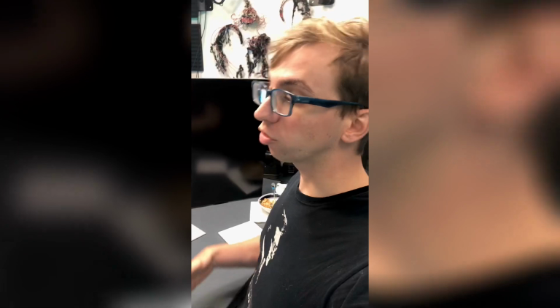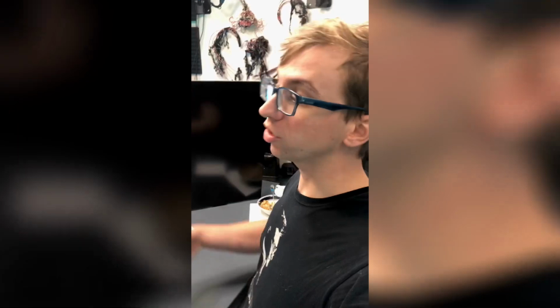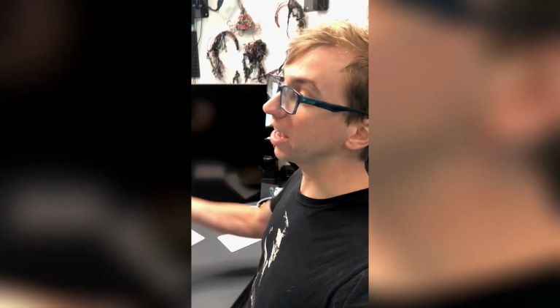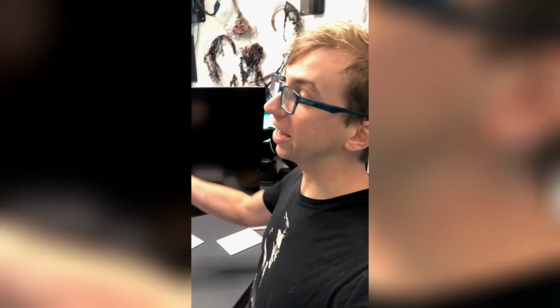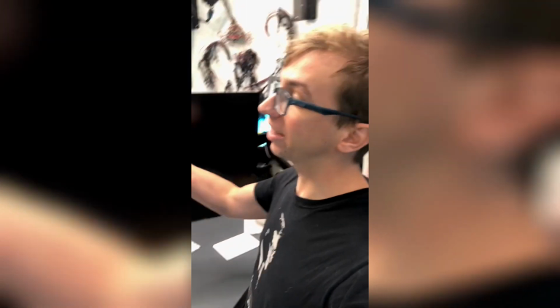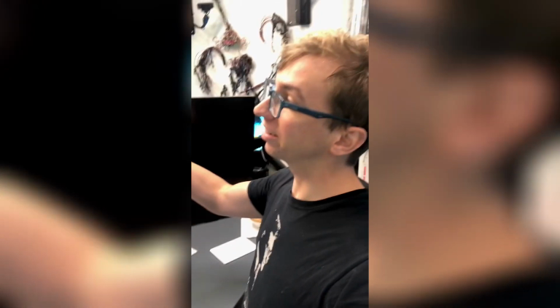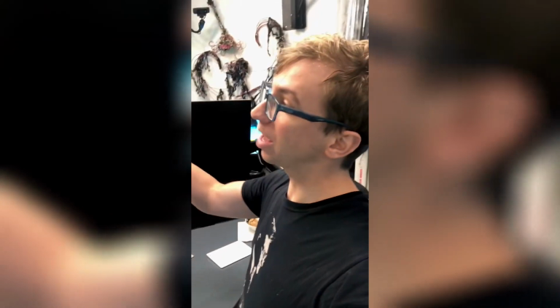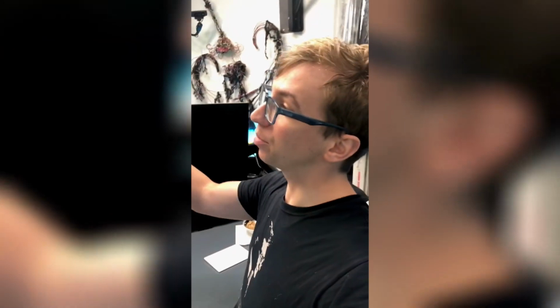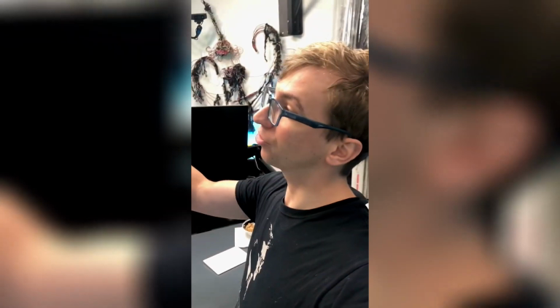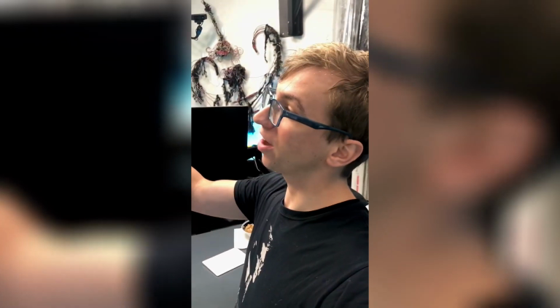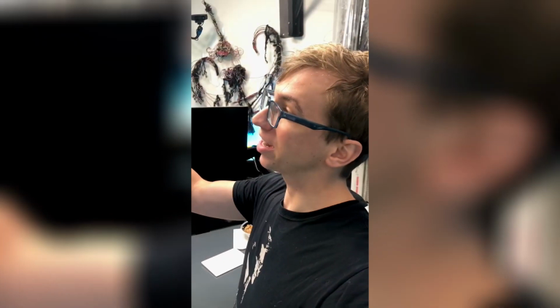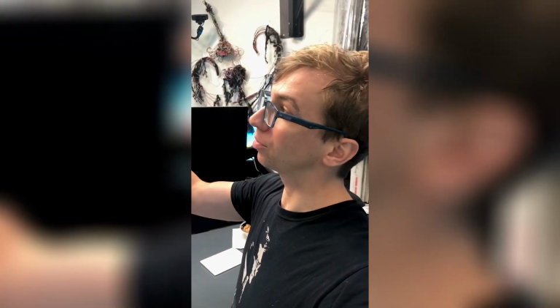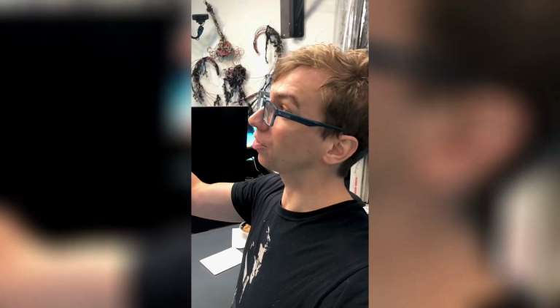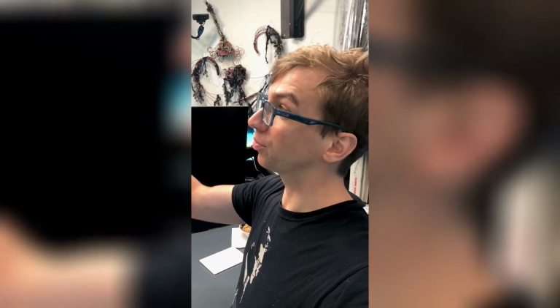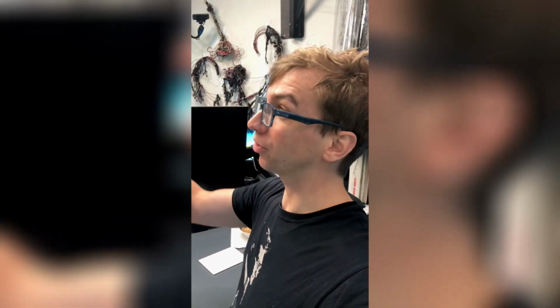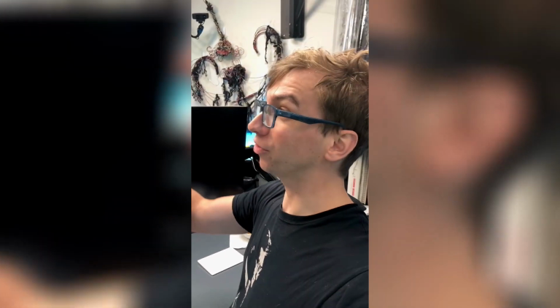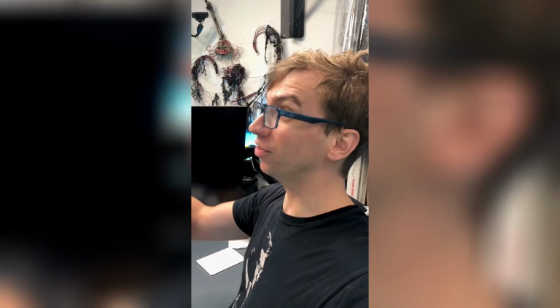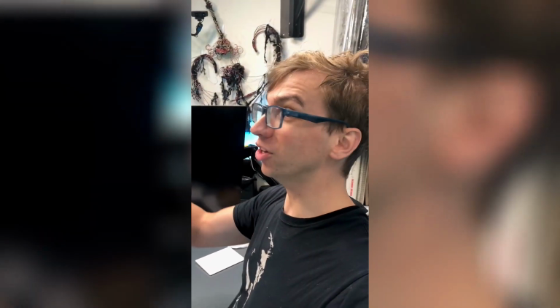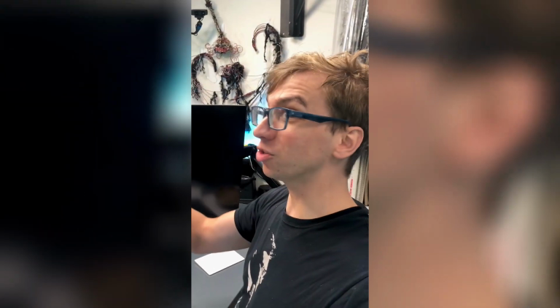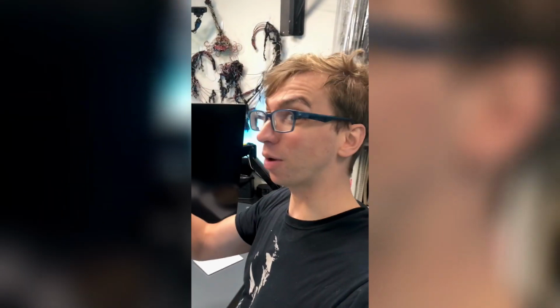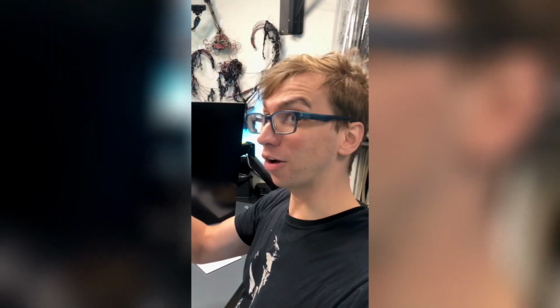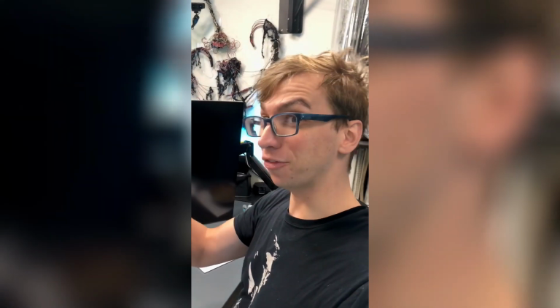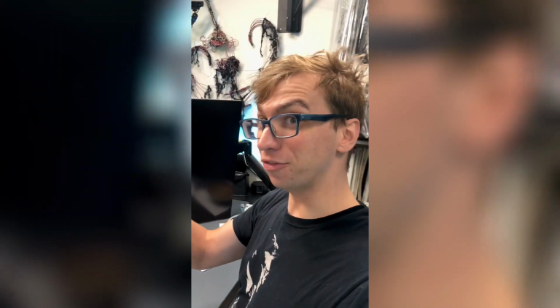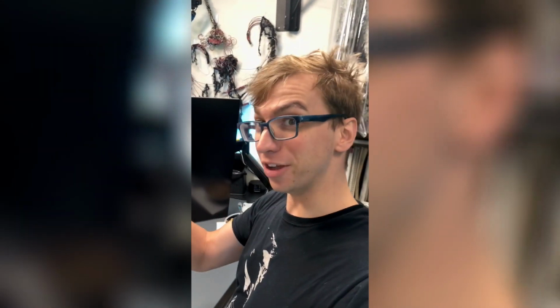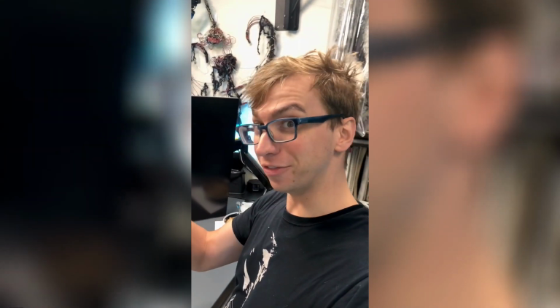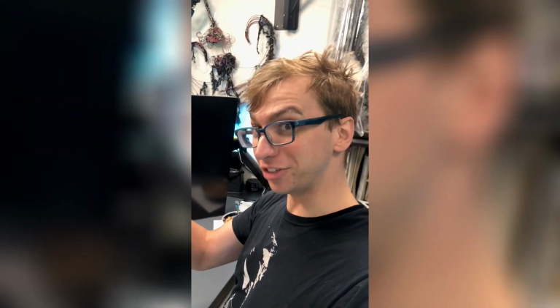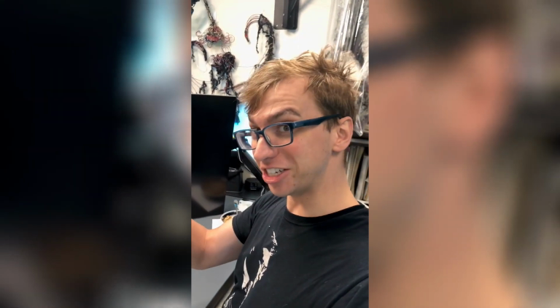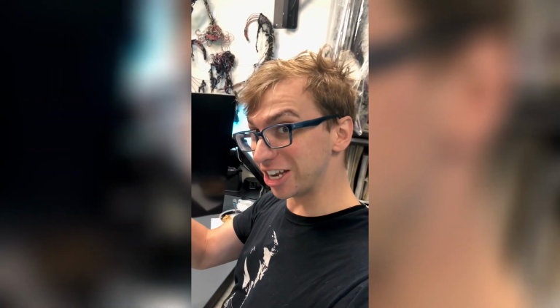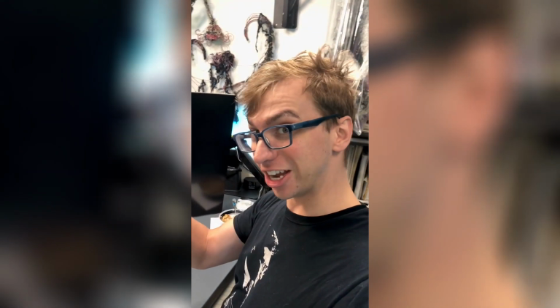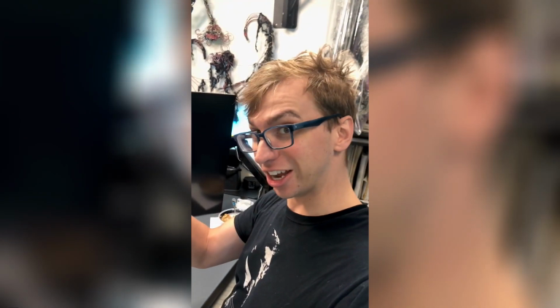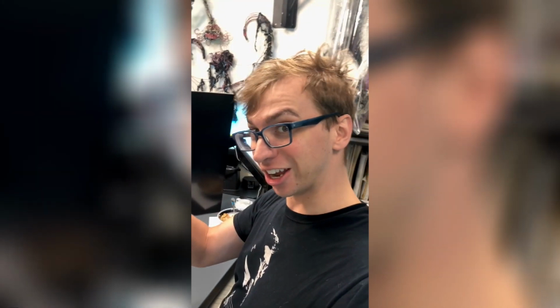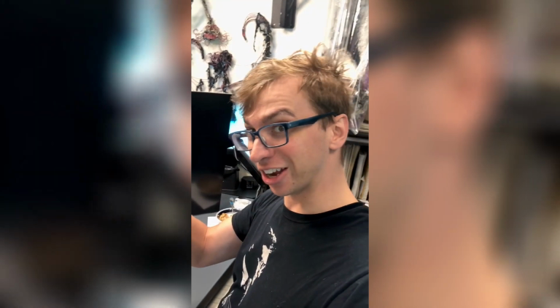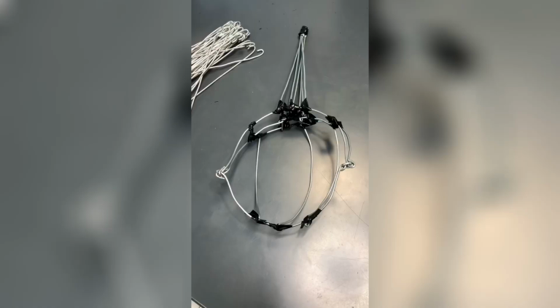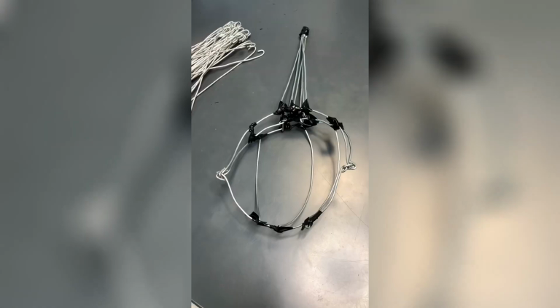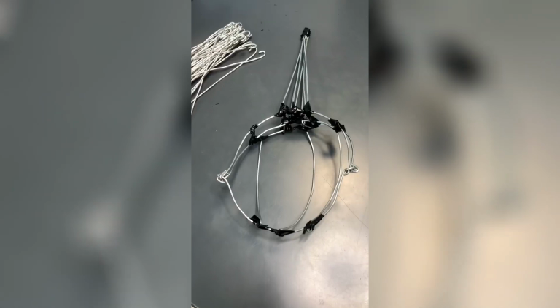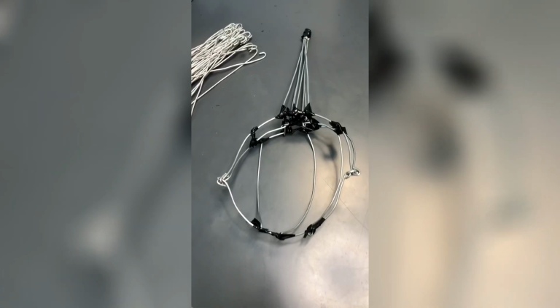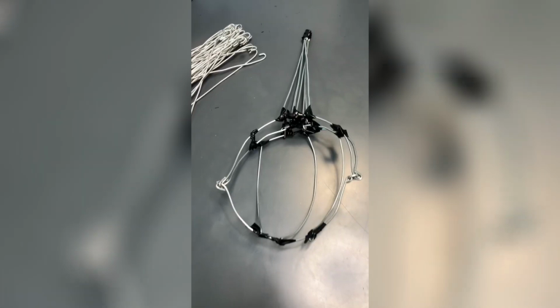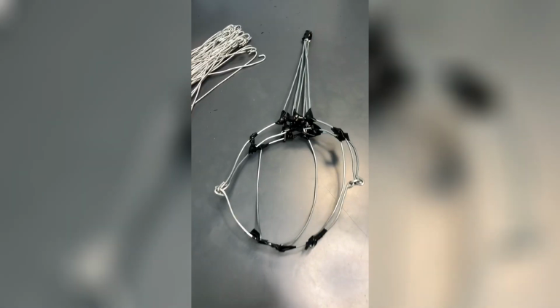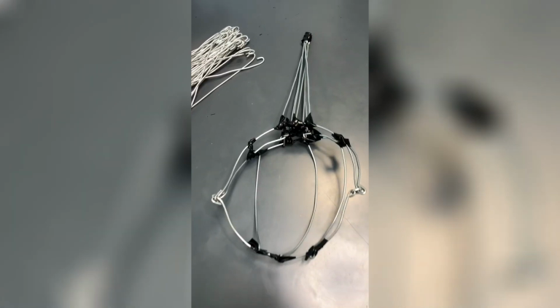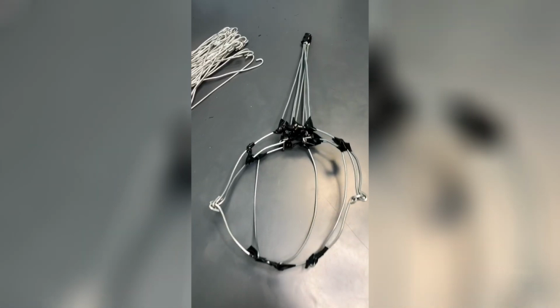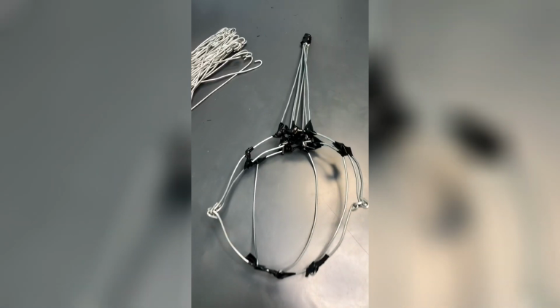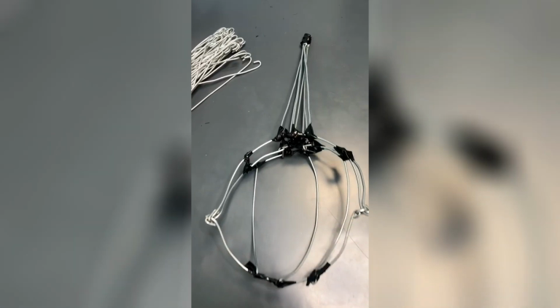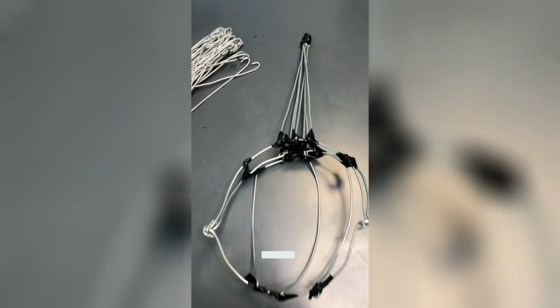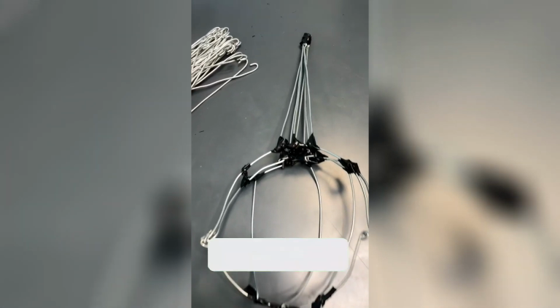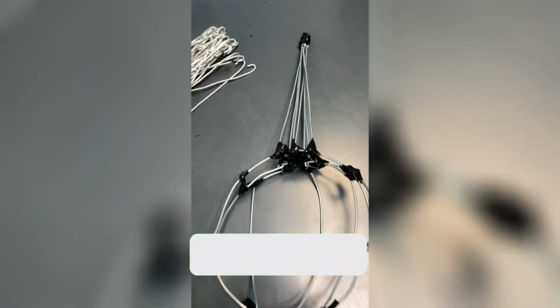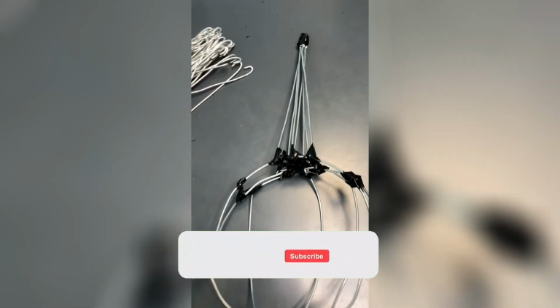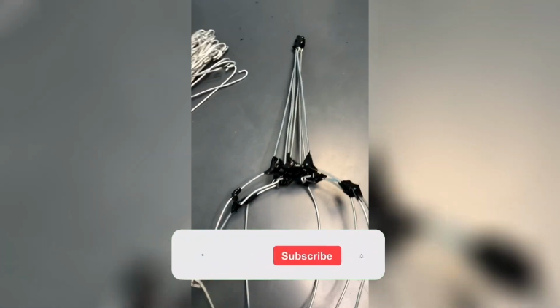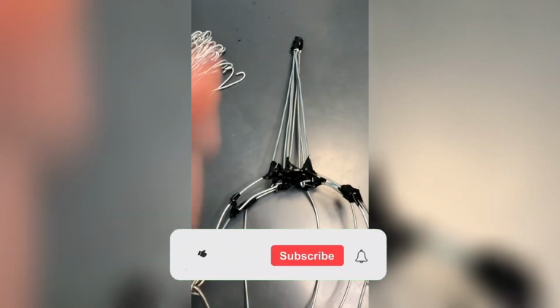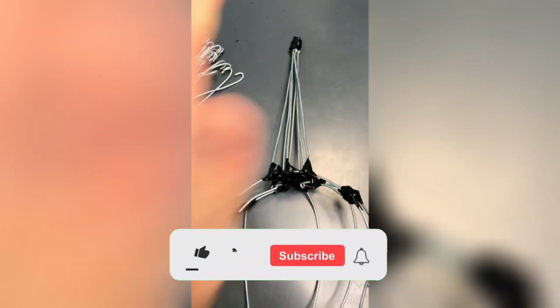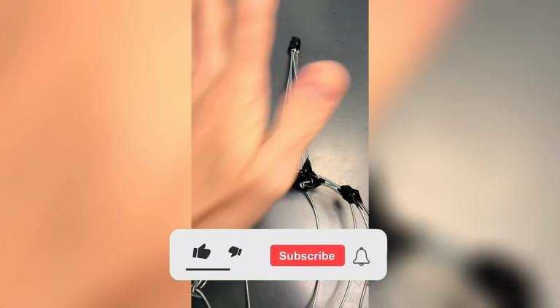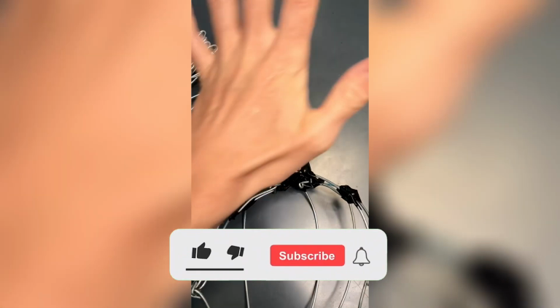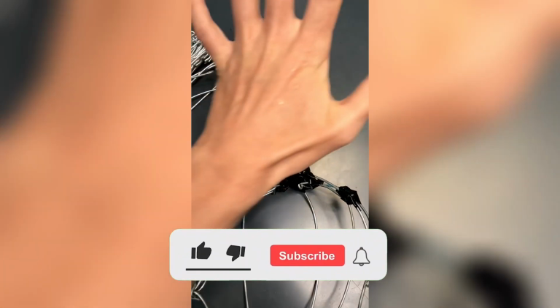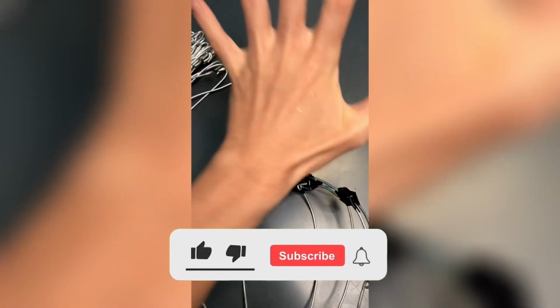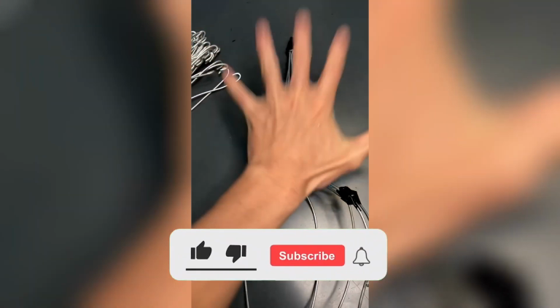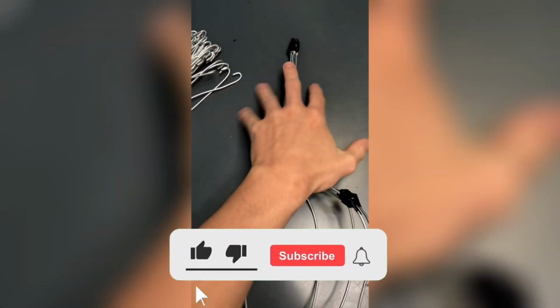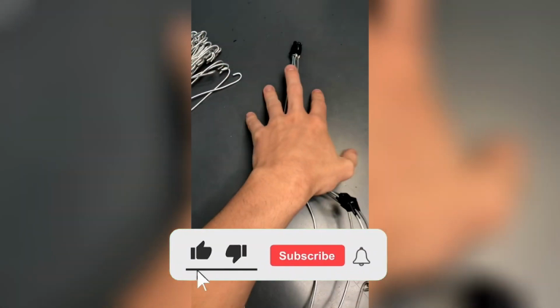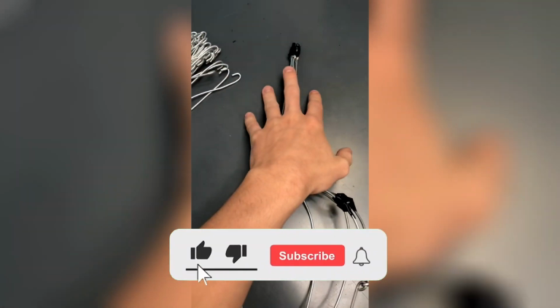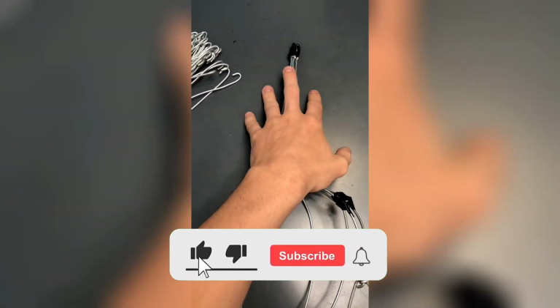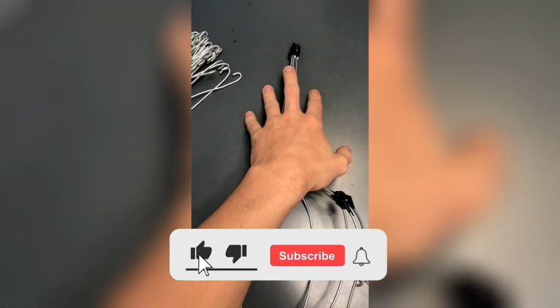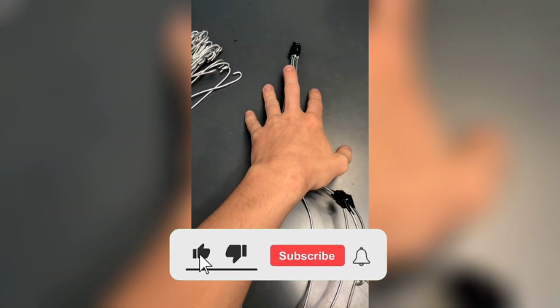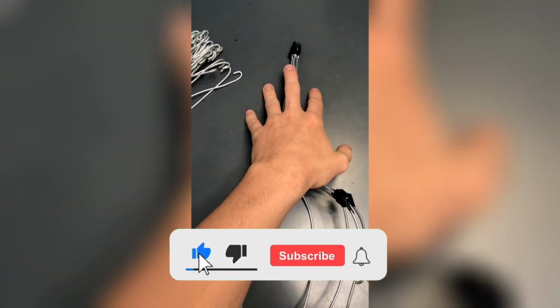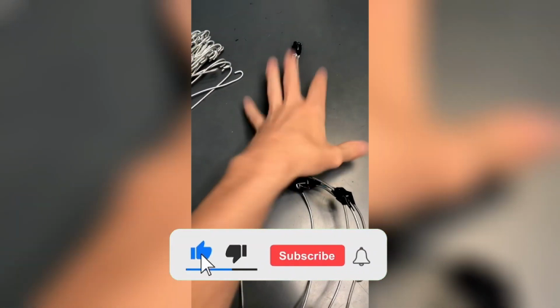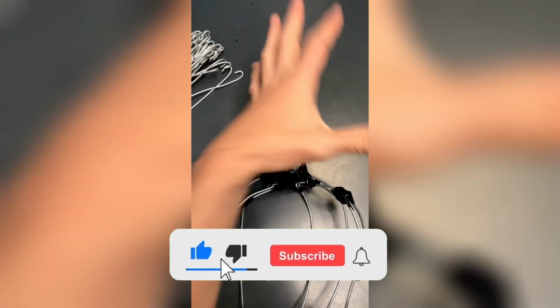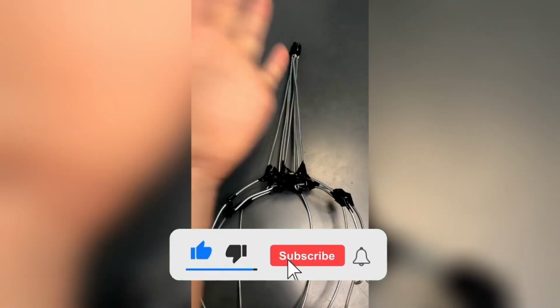Creating an elaborate drag number from start to finish, part 15. Today we are back to work adding spikes to our Statue of Liberty crown.